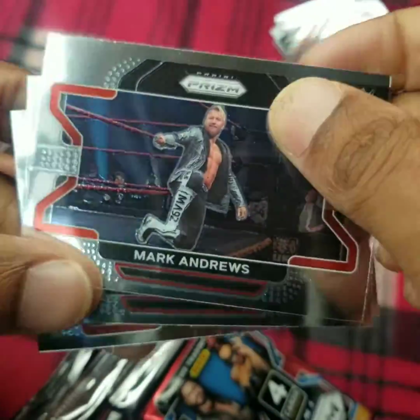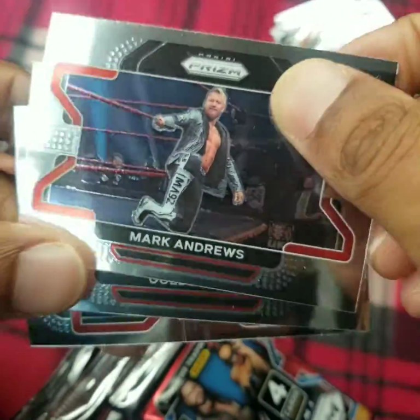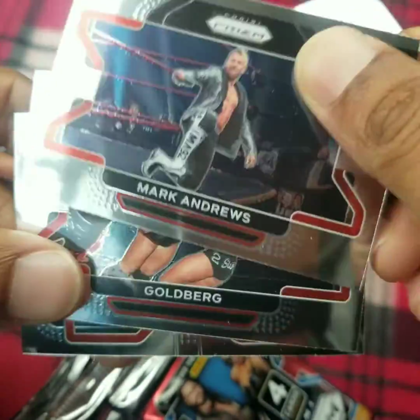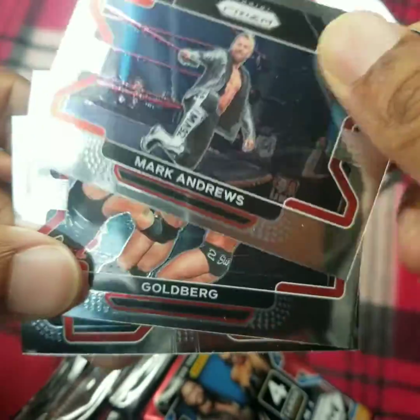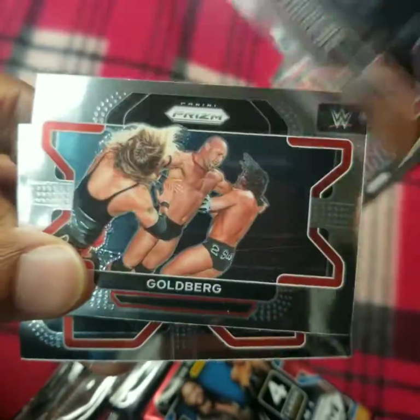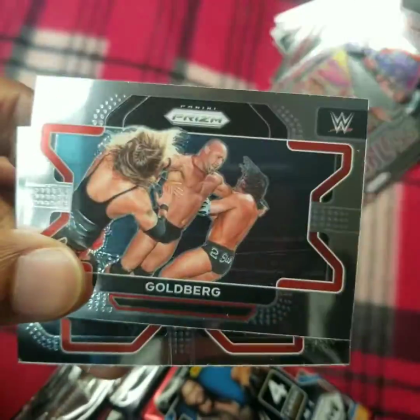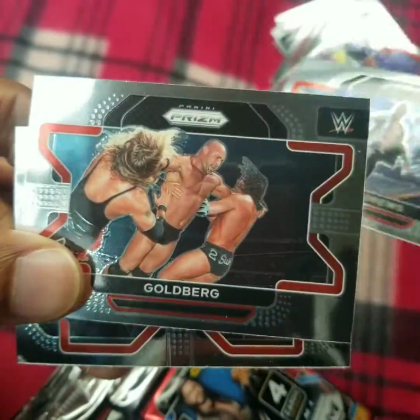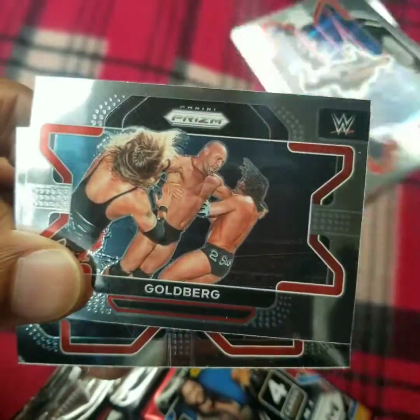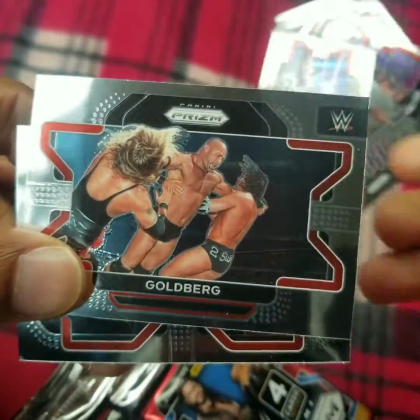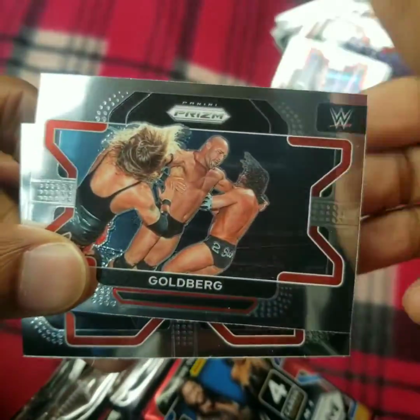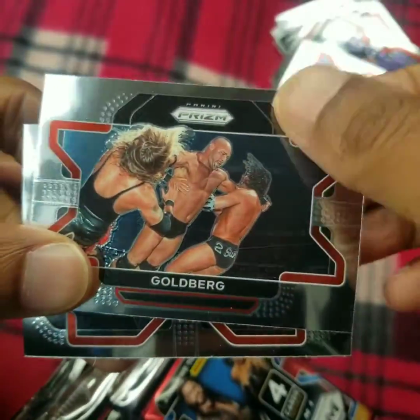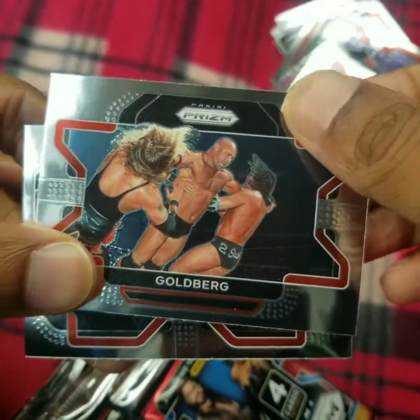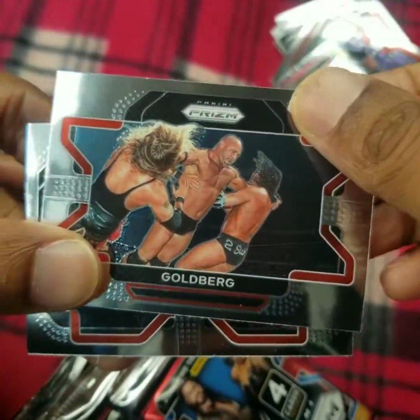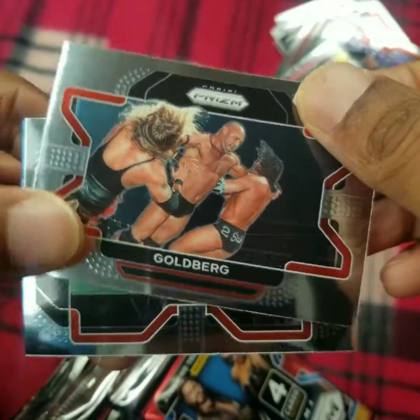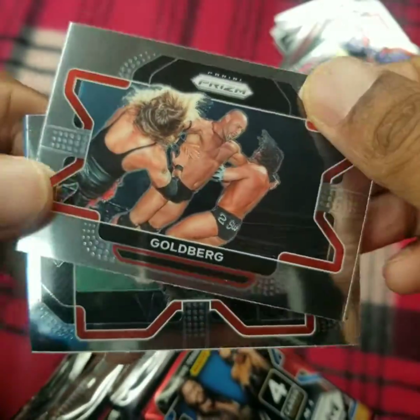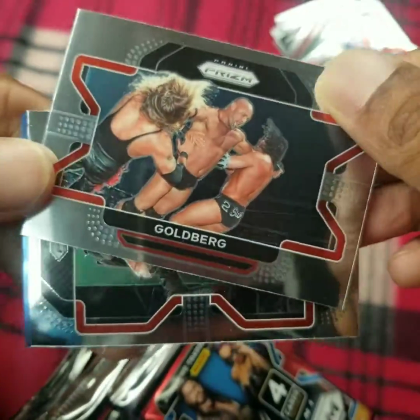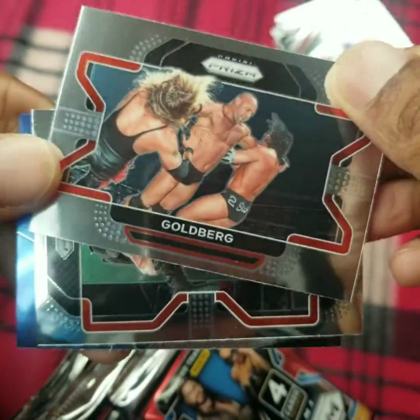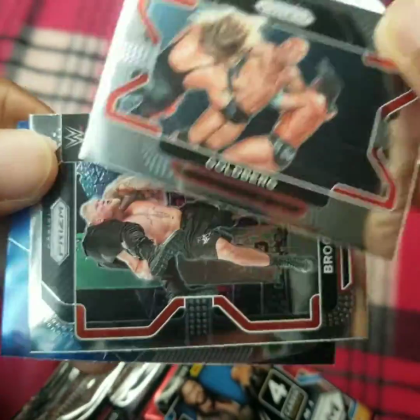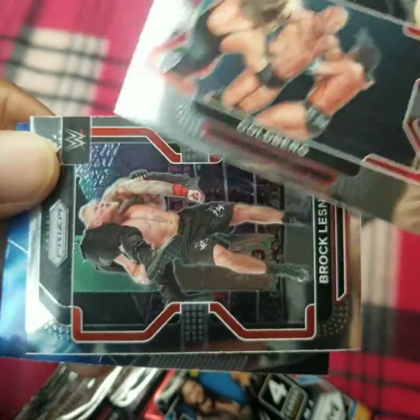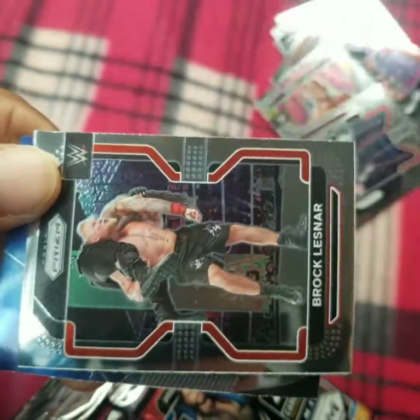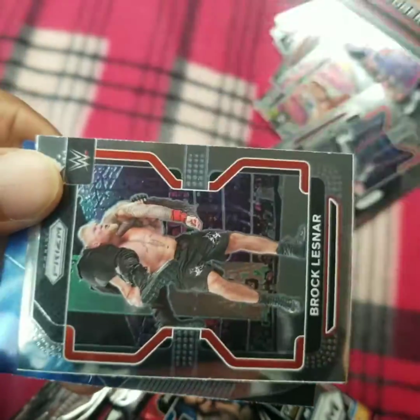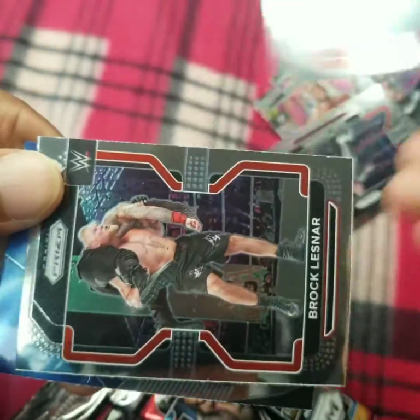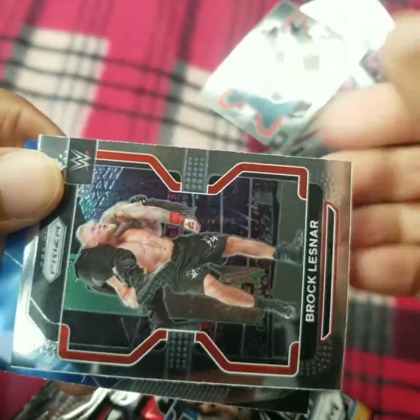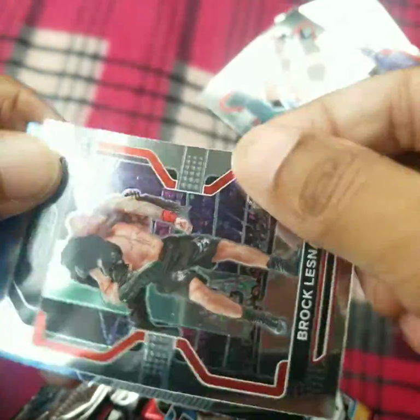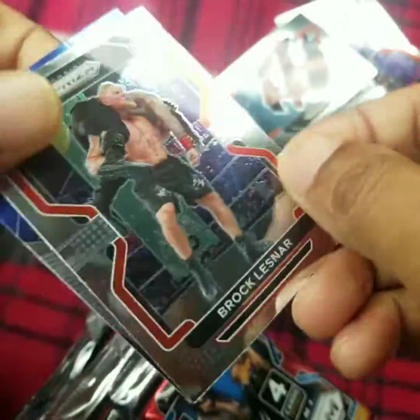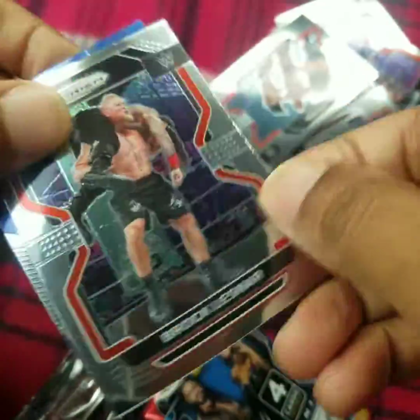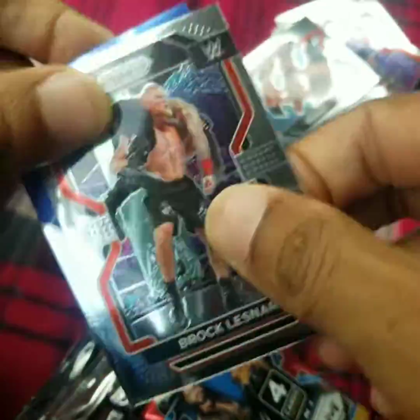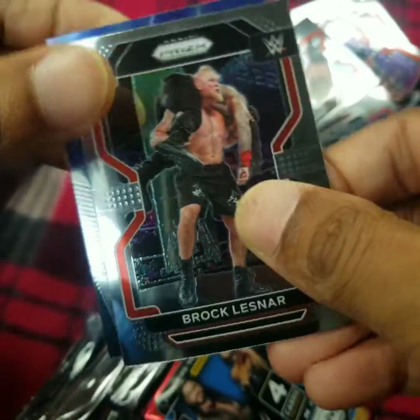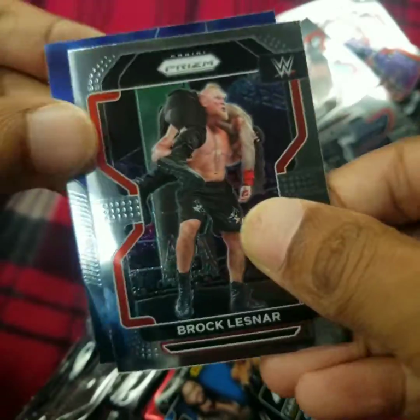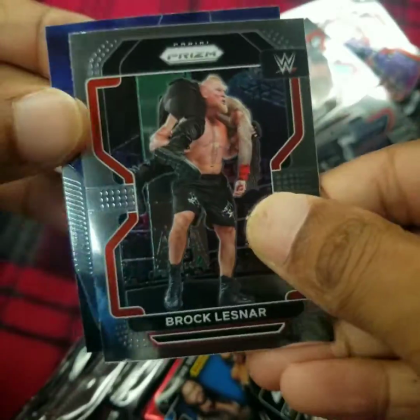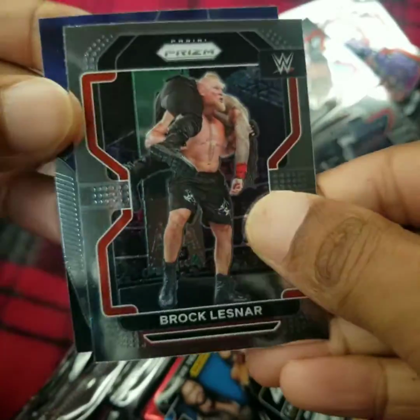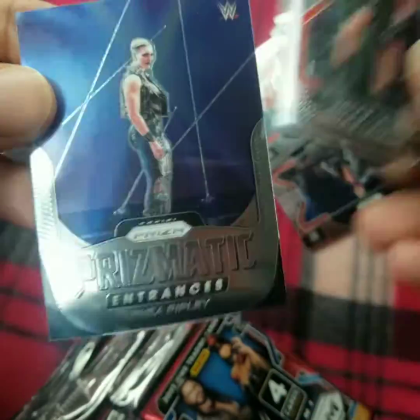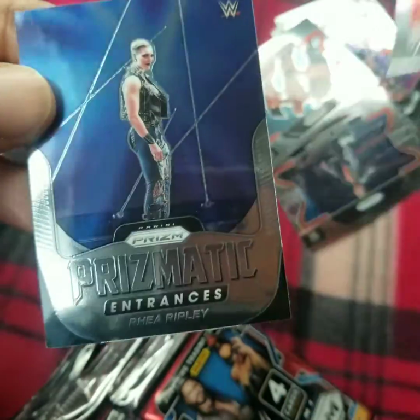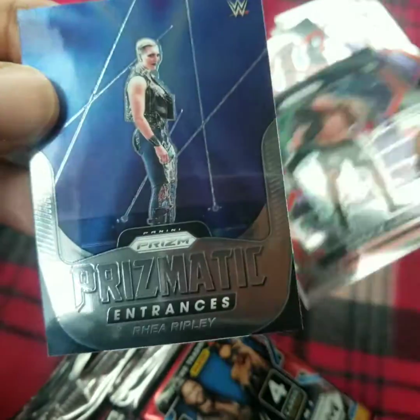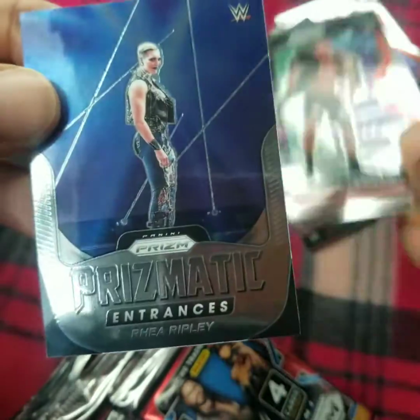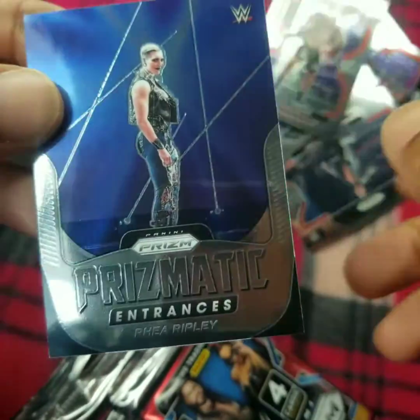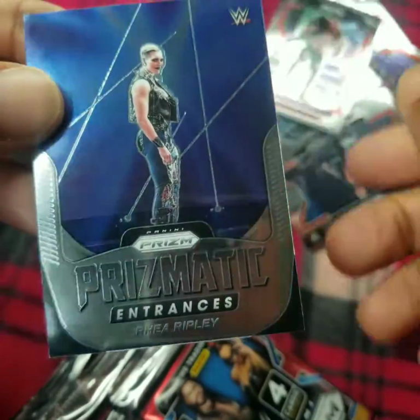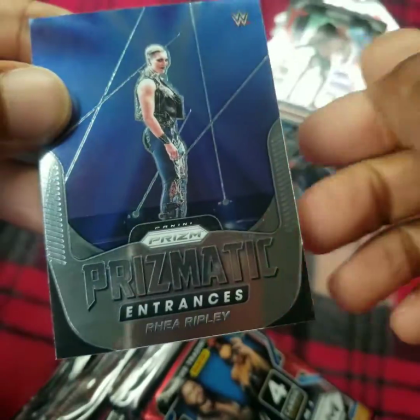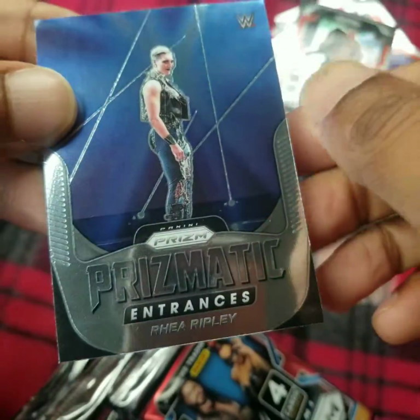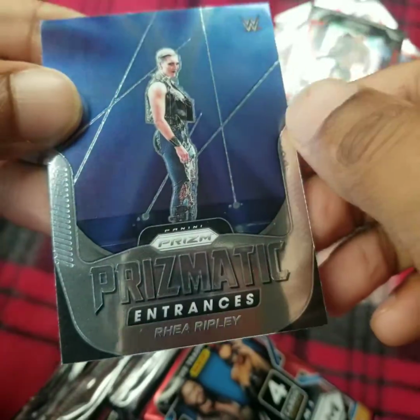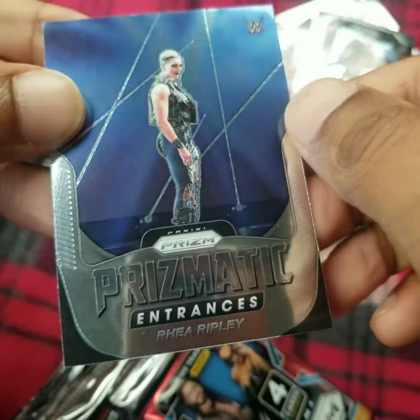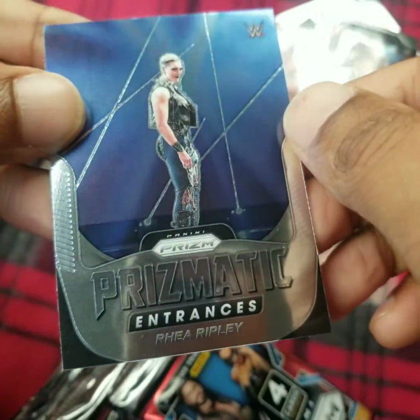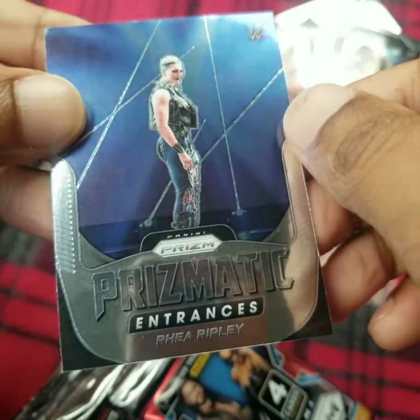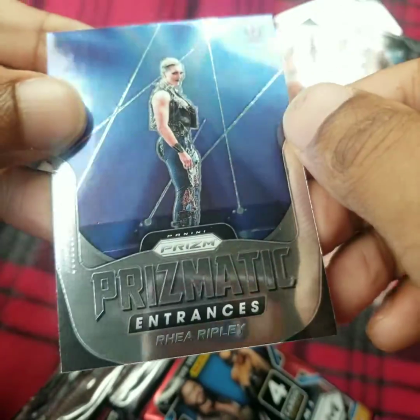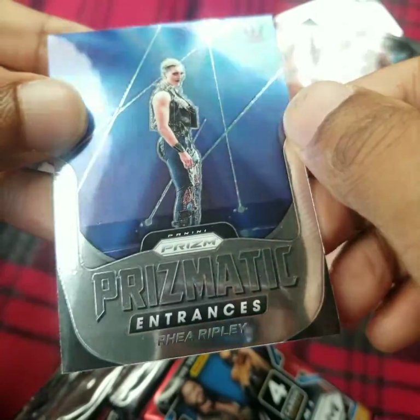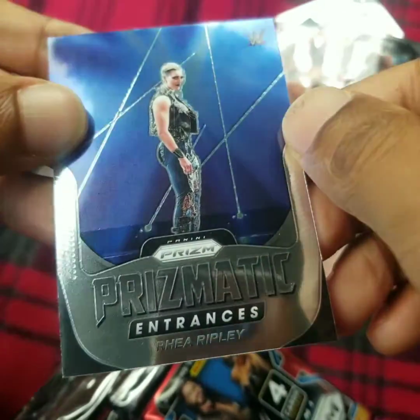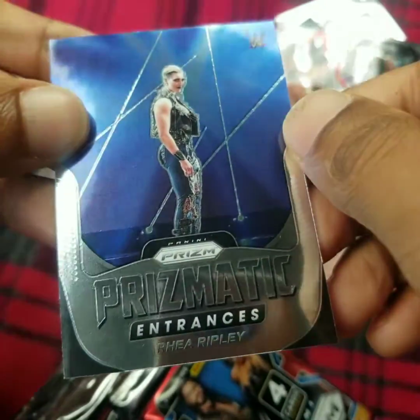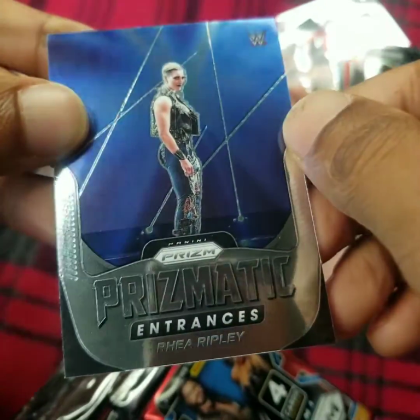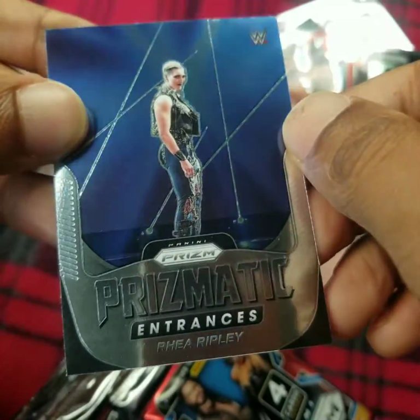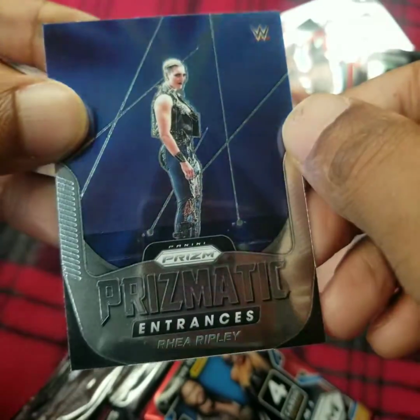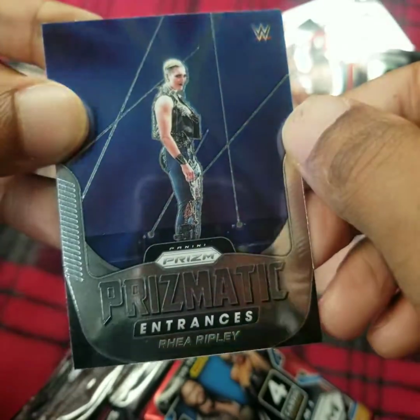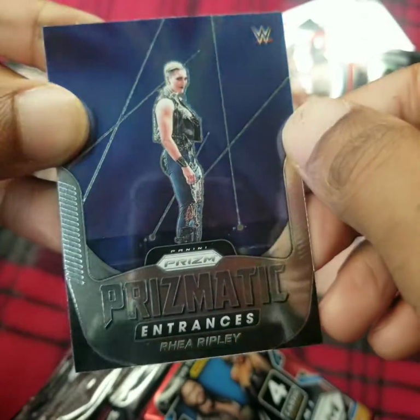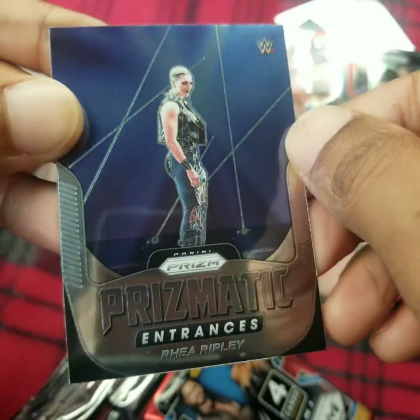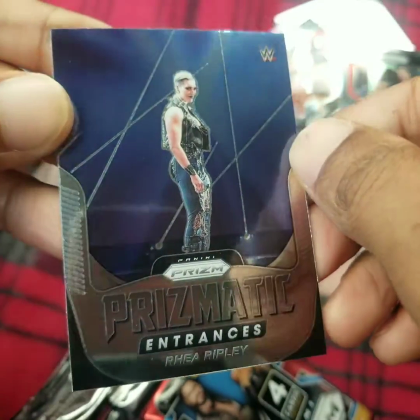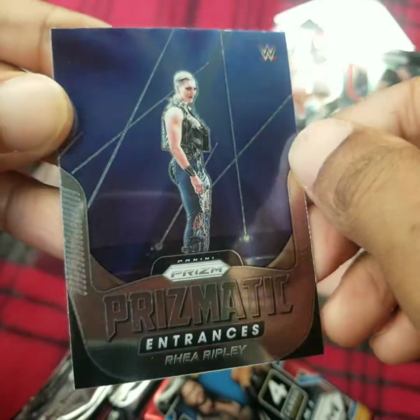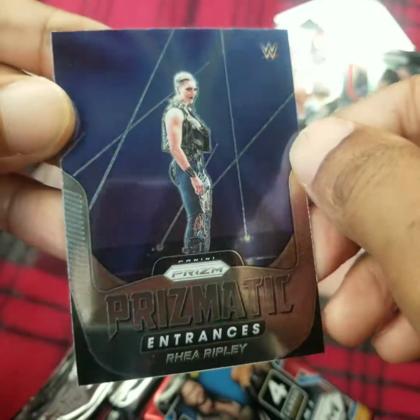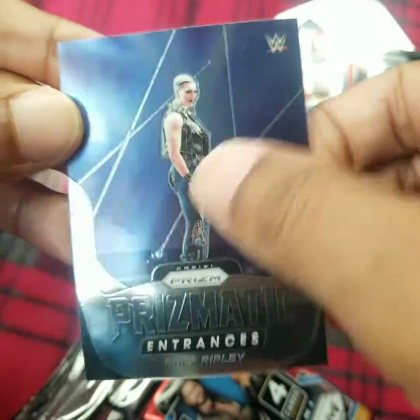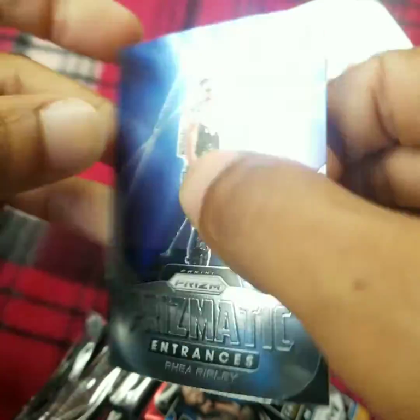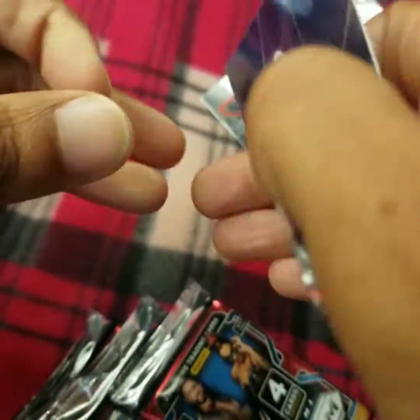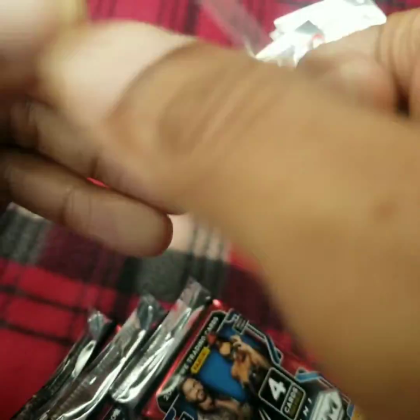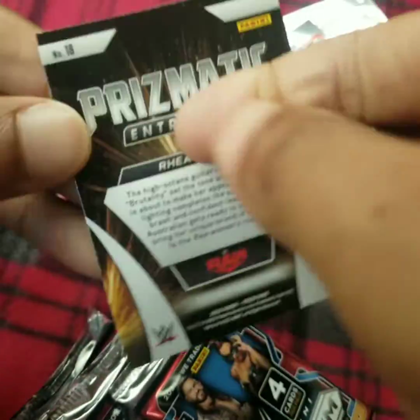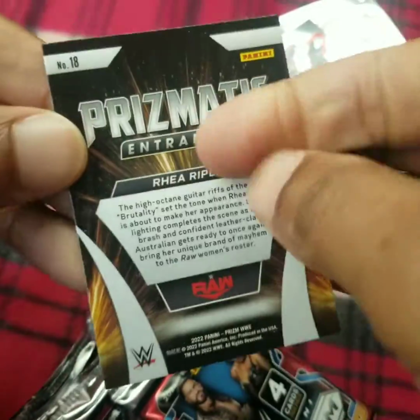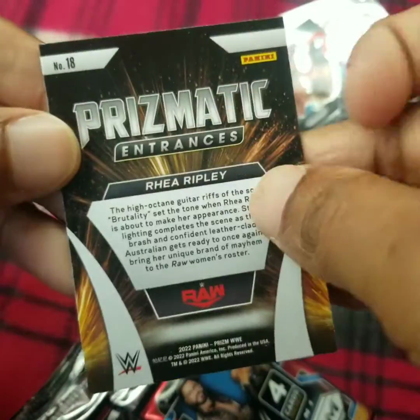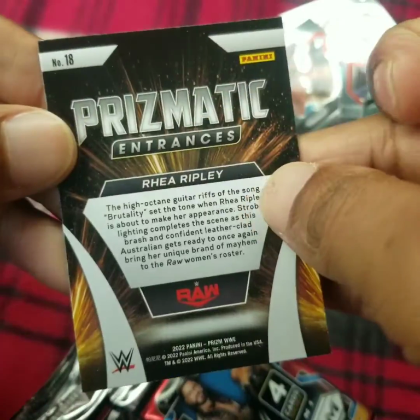Mark Andrews, Goldberg, Brock Lesnar, Rhea Ripley — Prismatic Entrances.